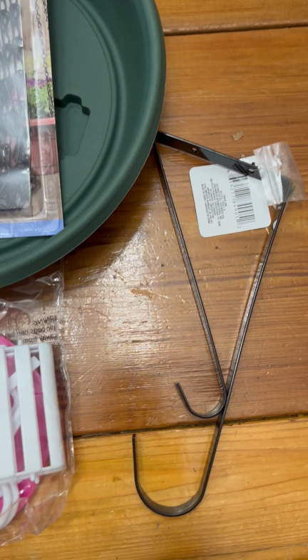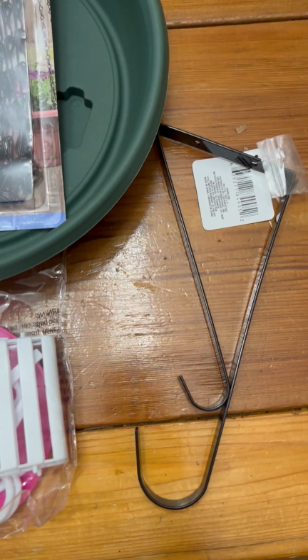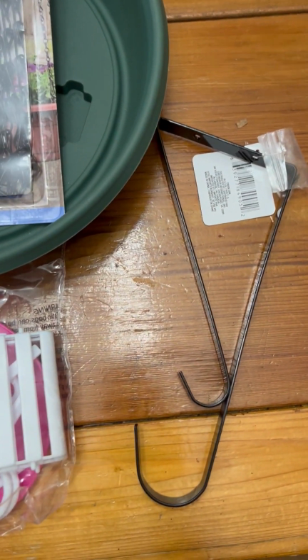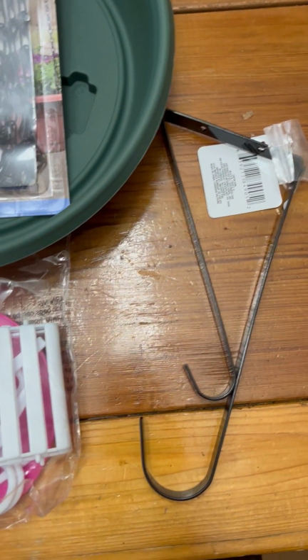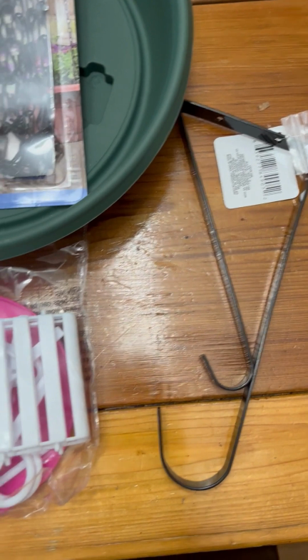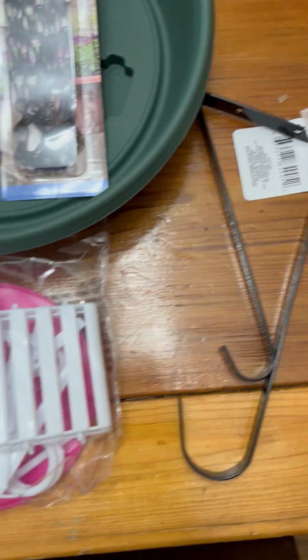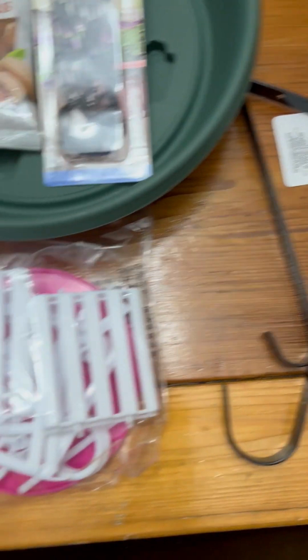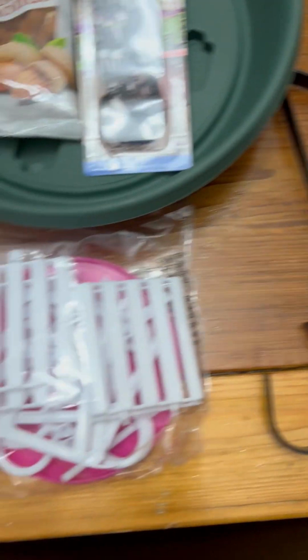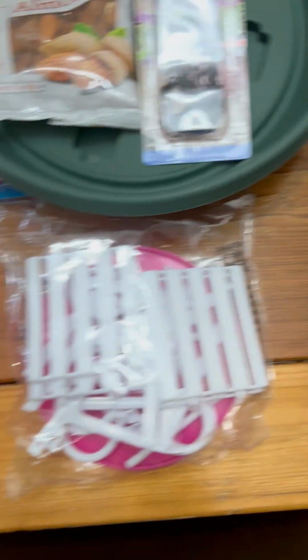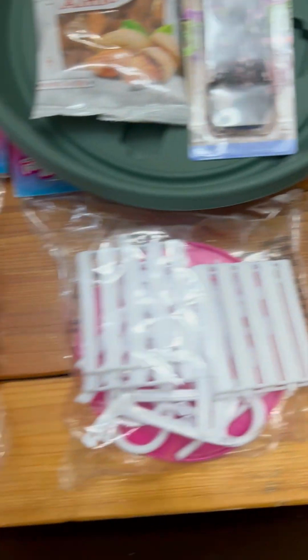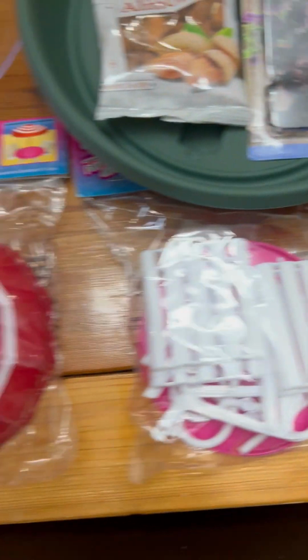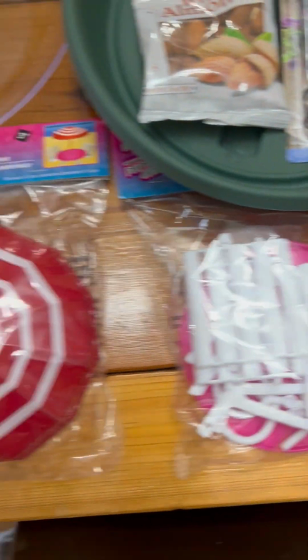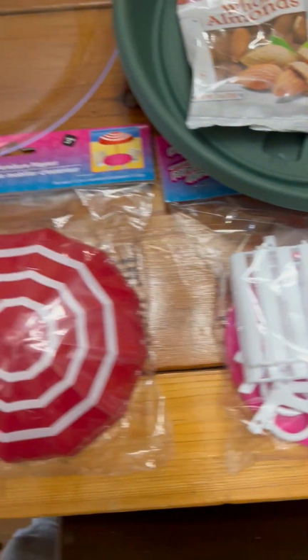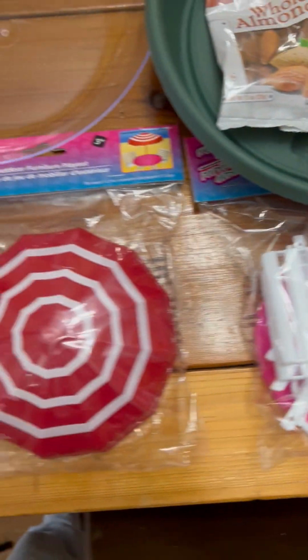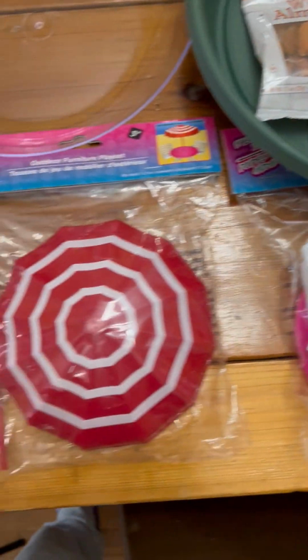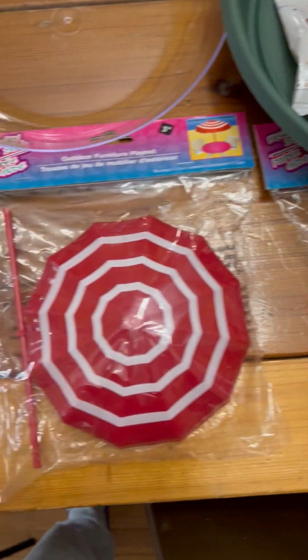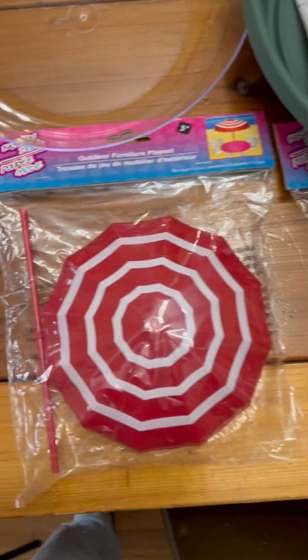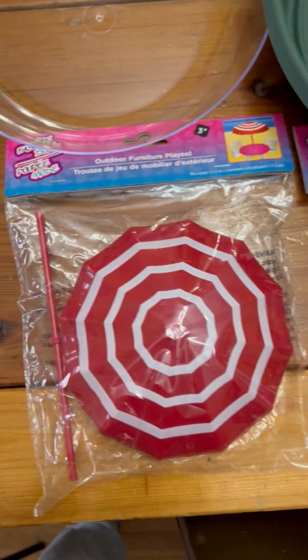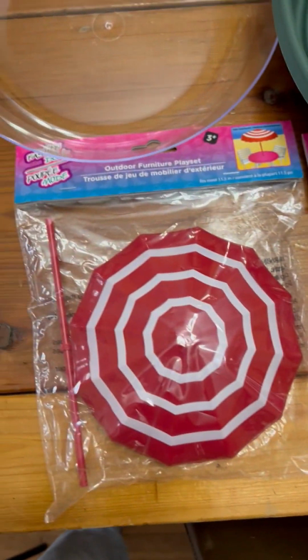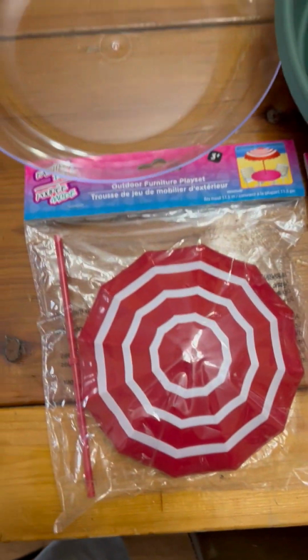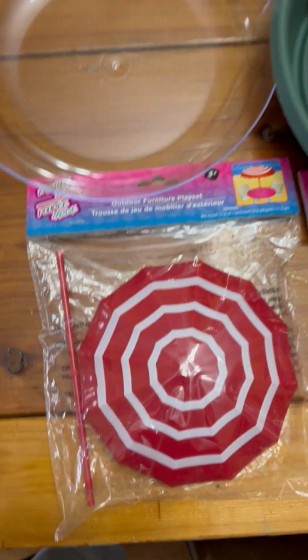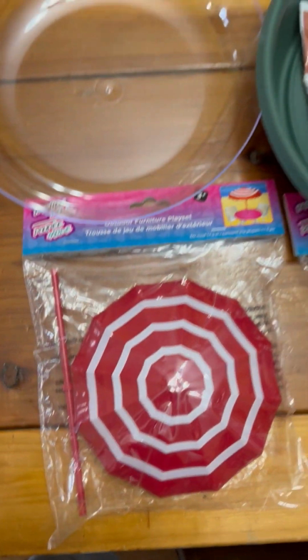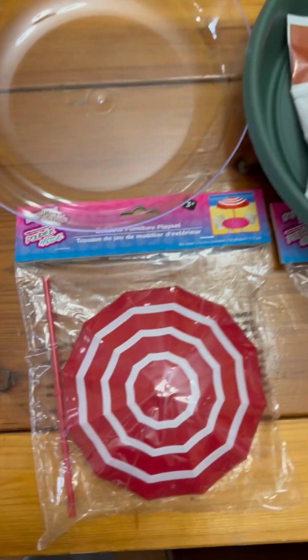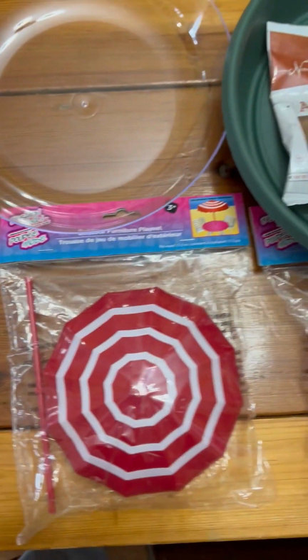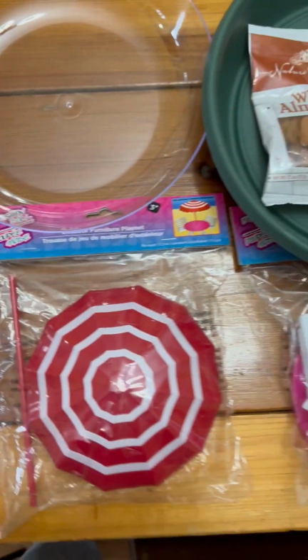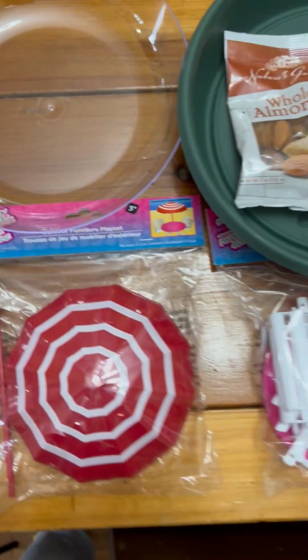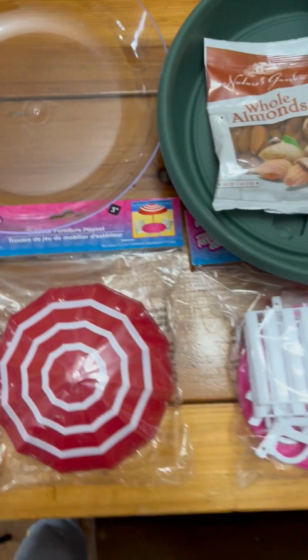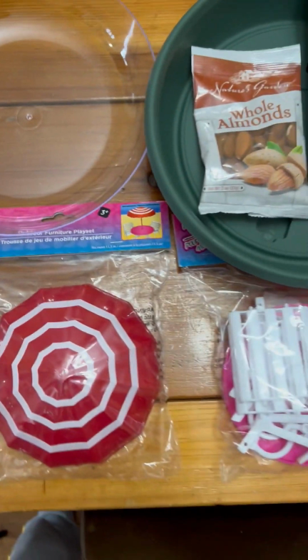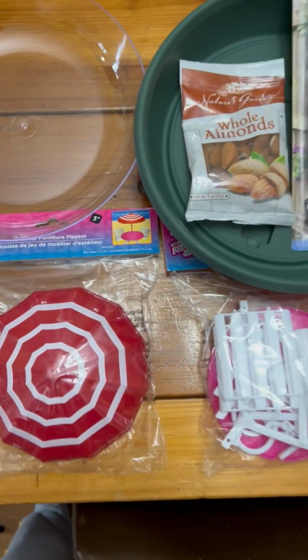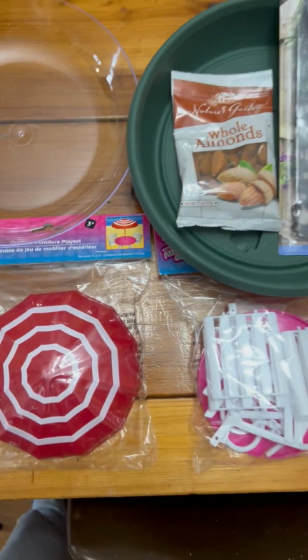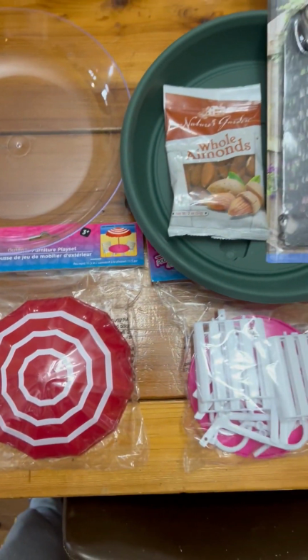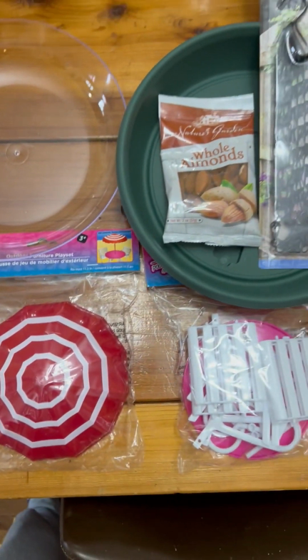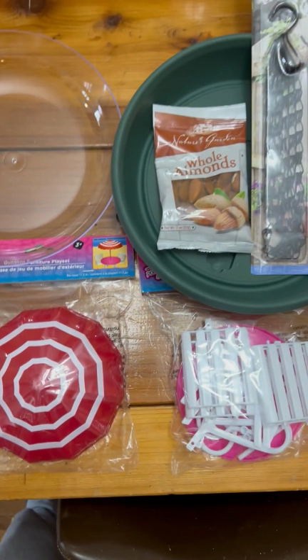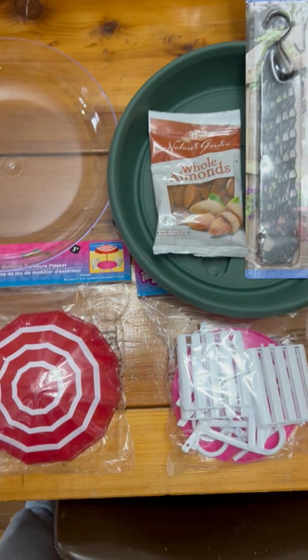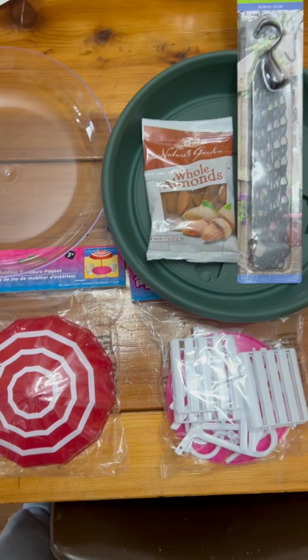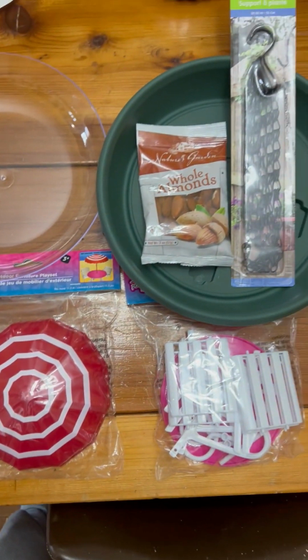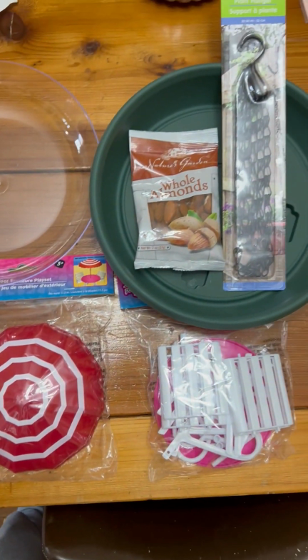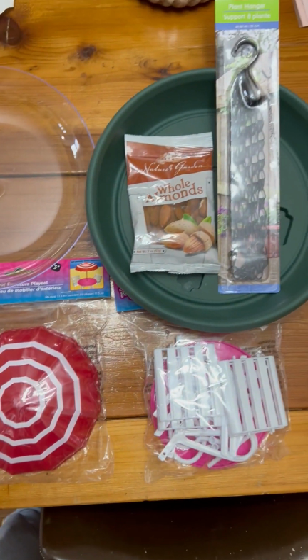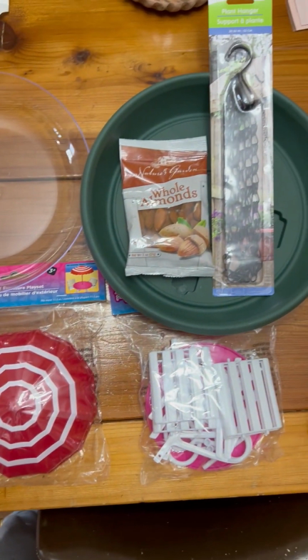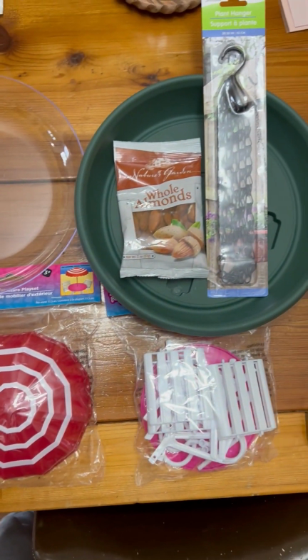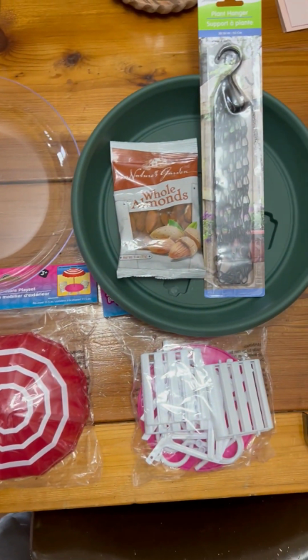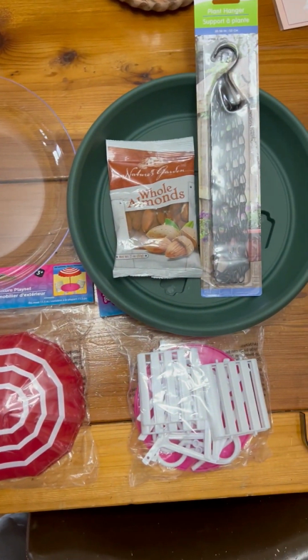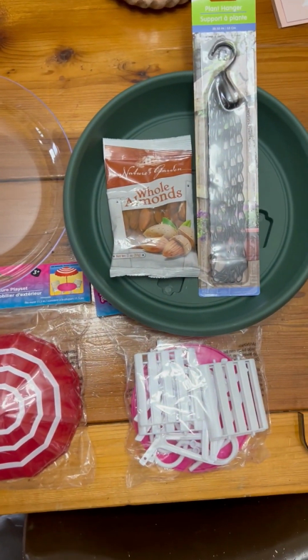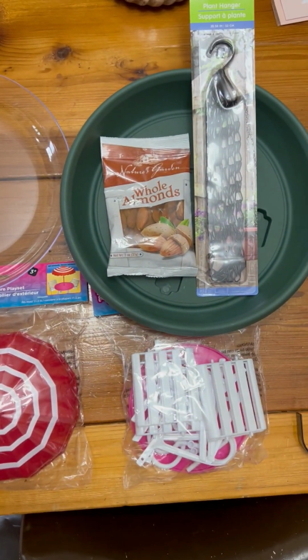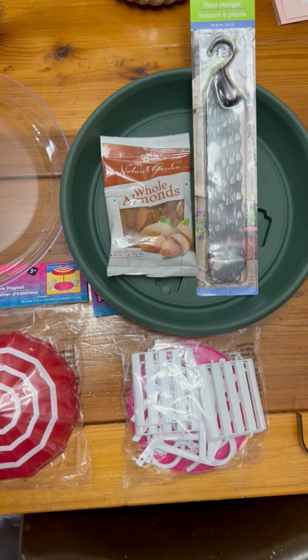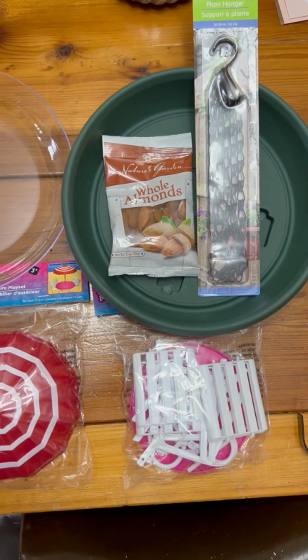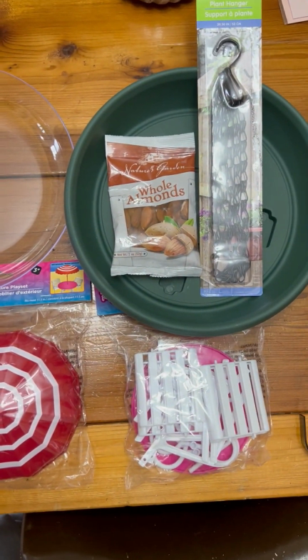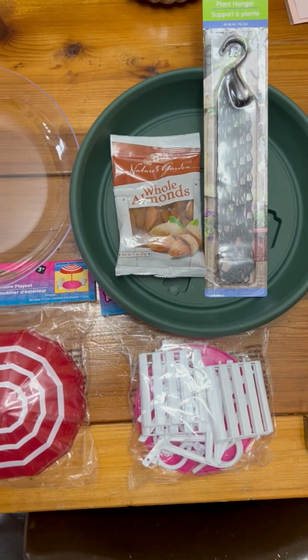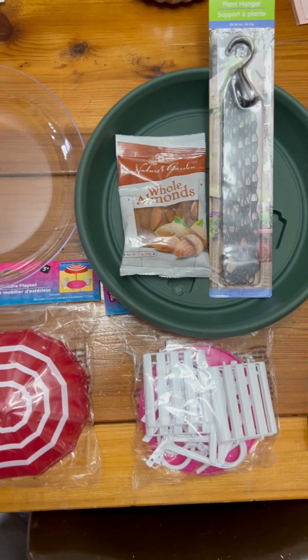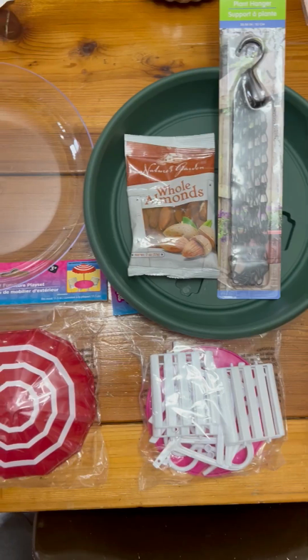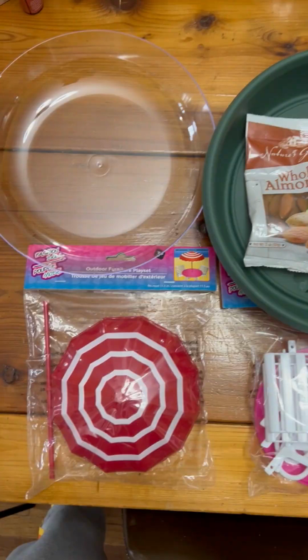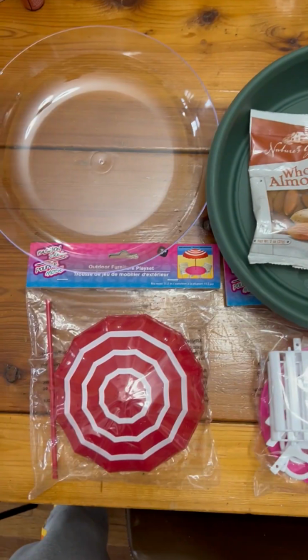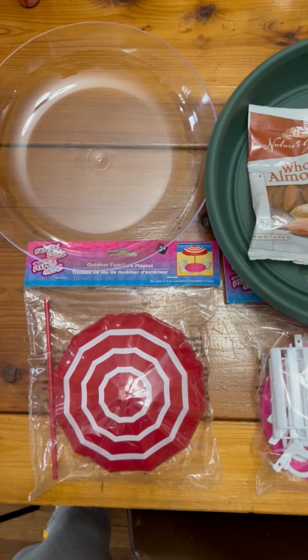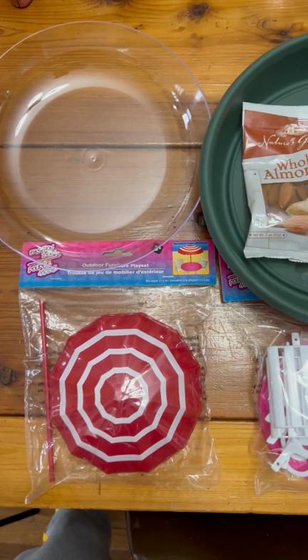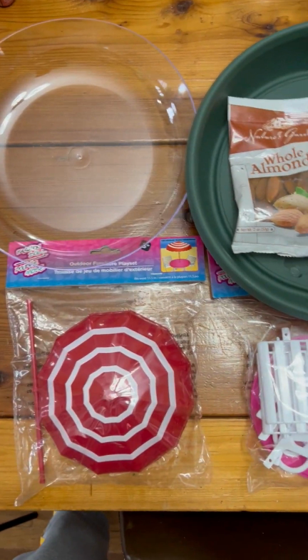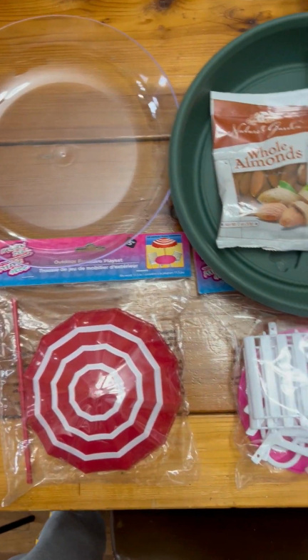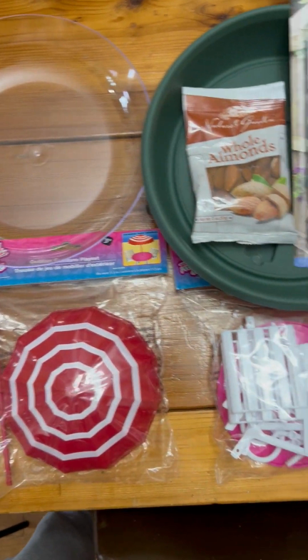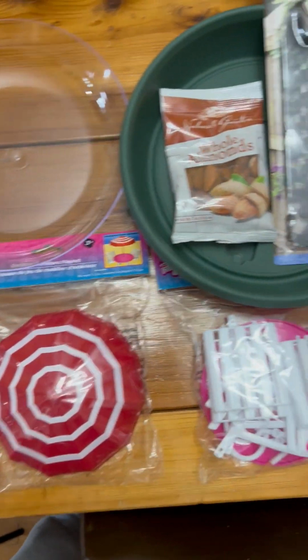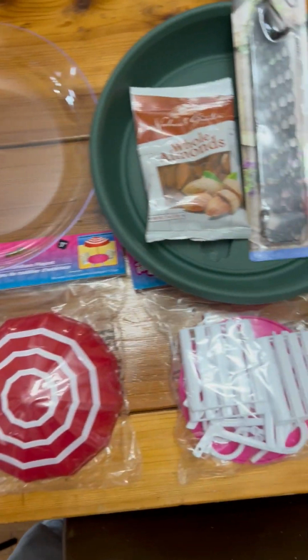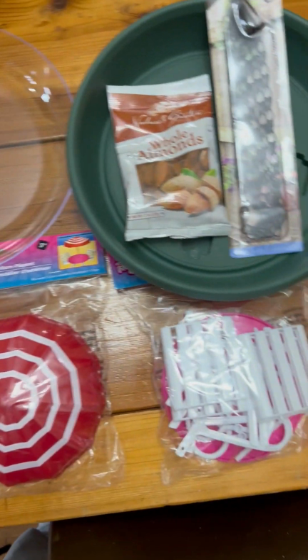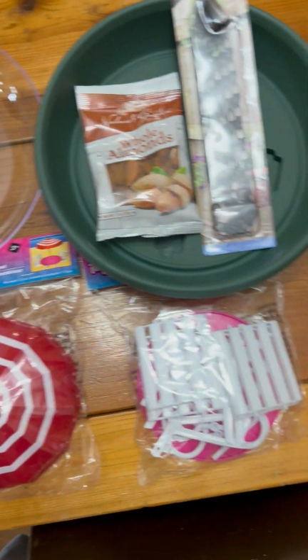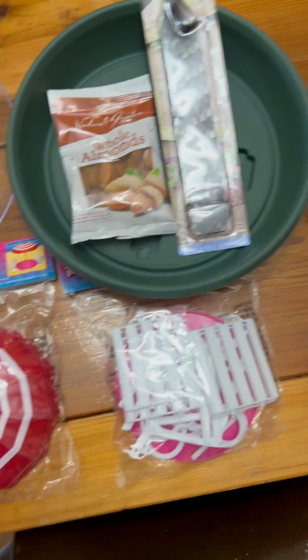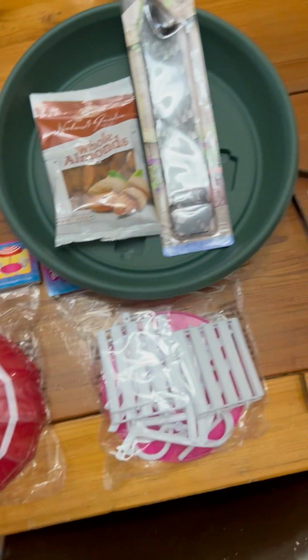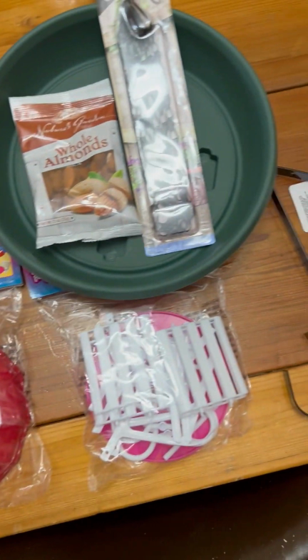So I got a wild hair and I thought I might try to make a squirrel feeder, and I'm going to take you through the process.